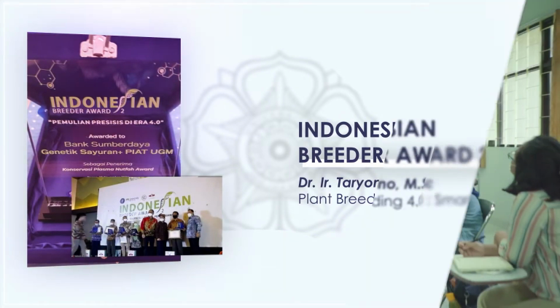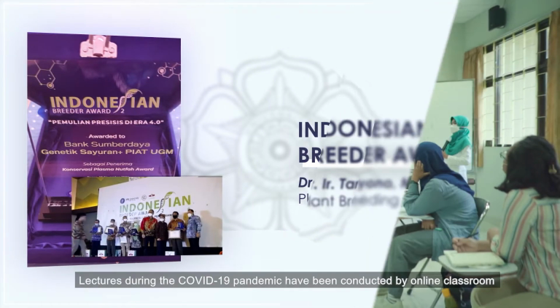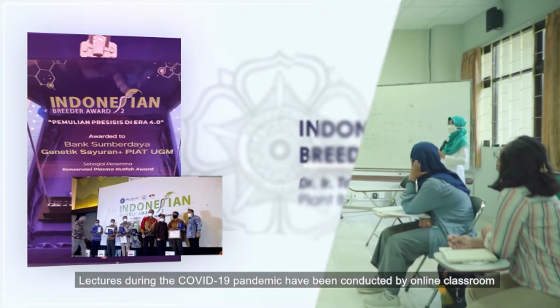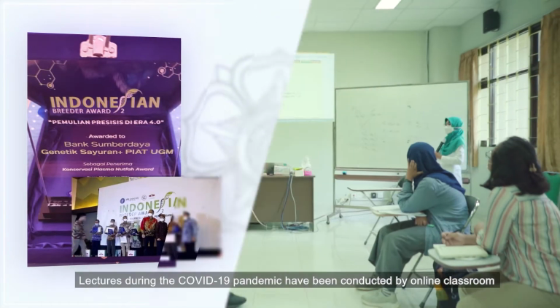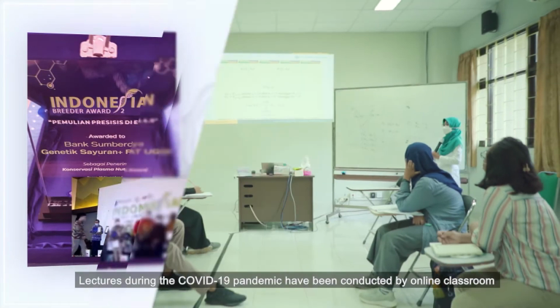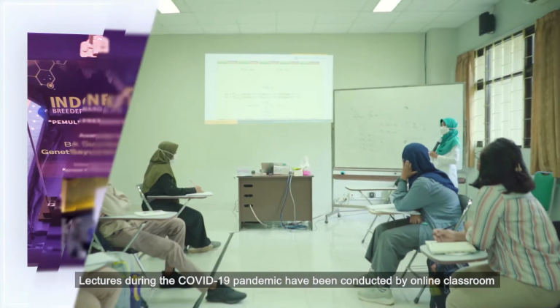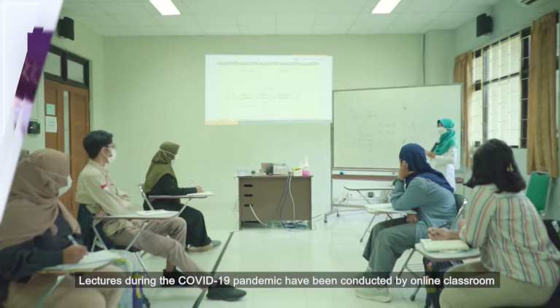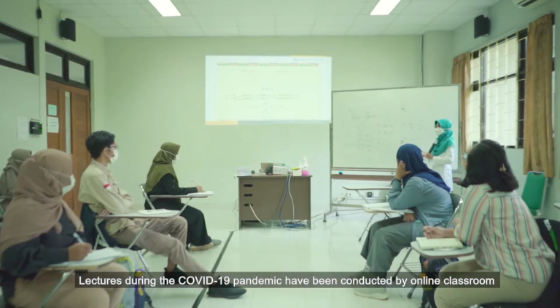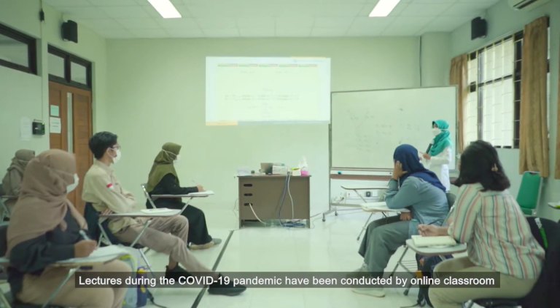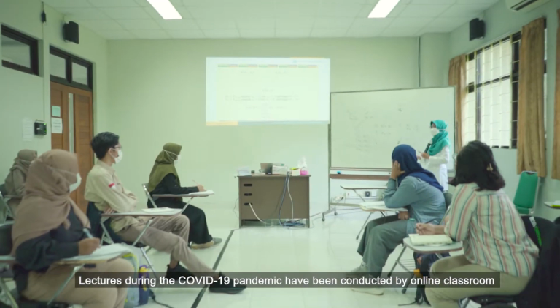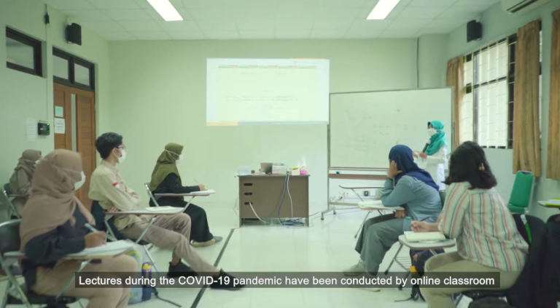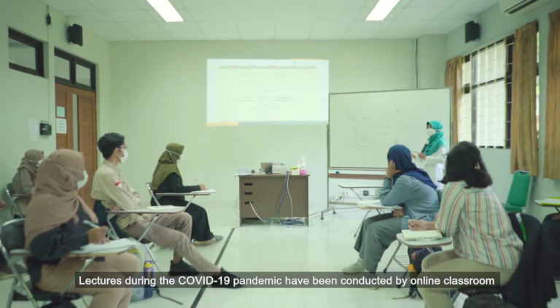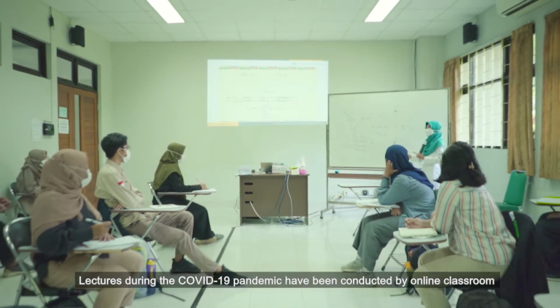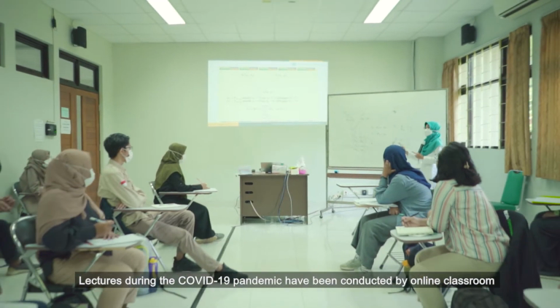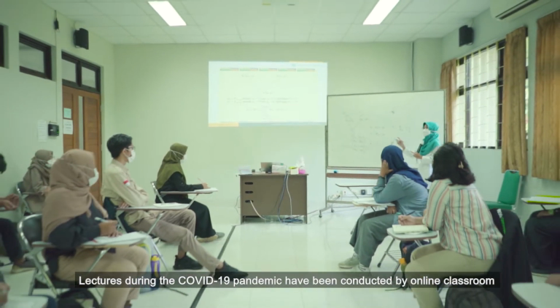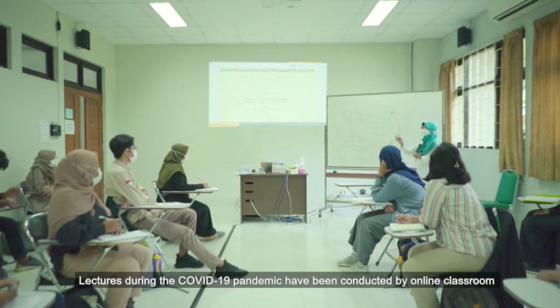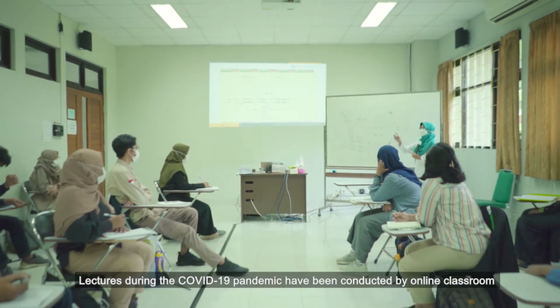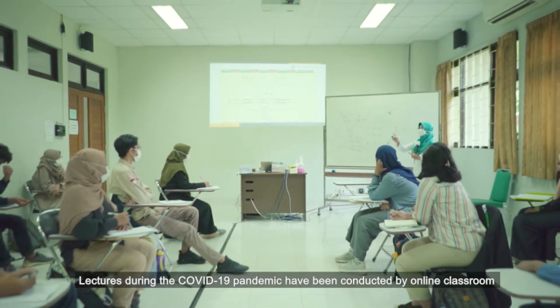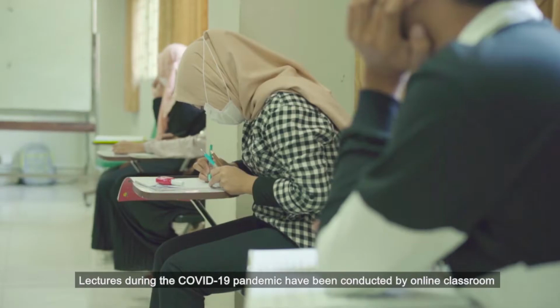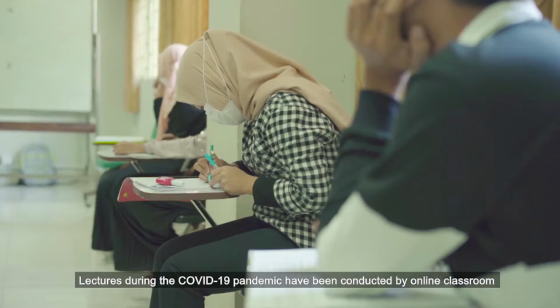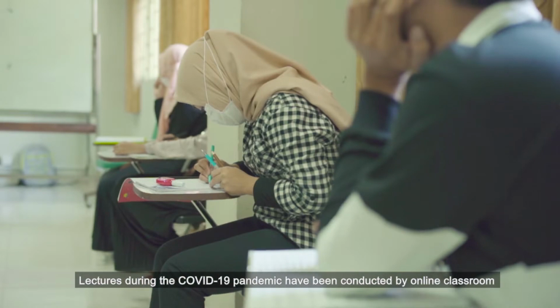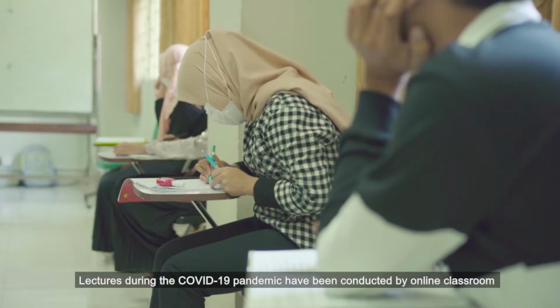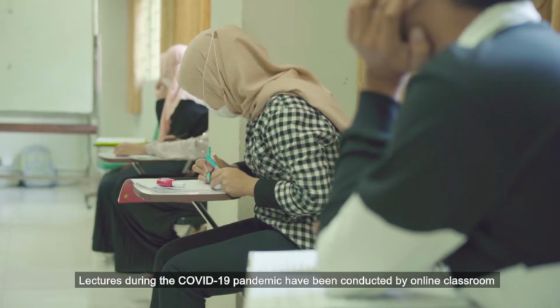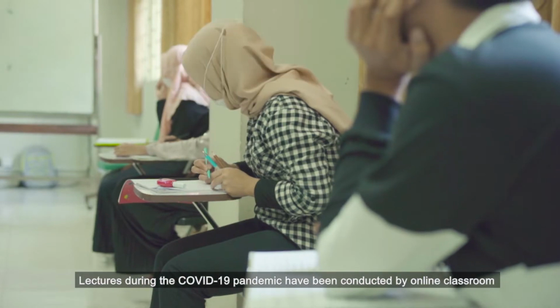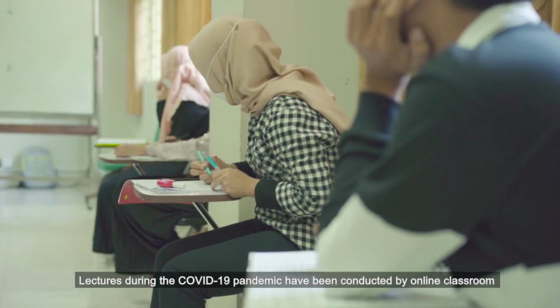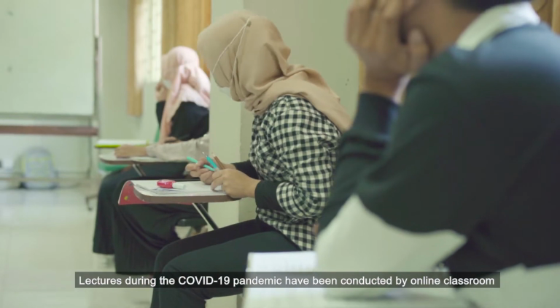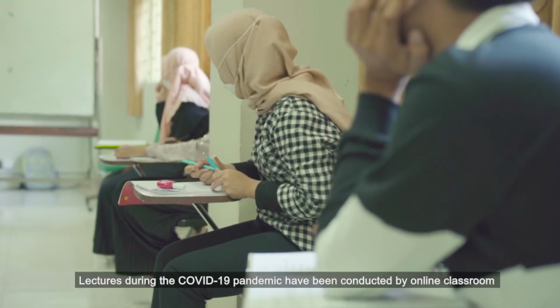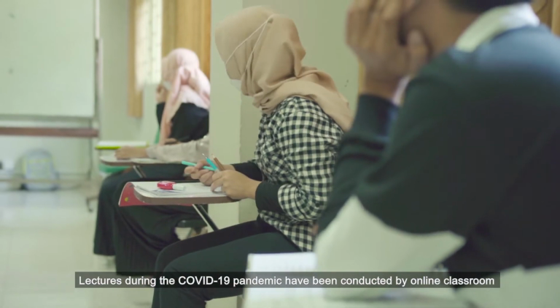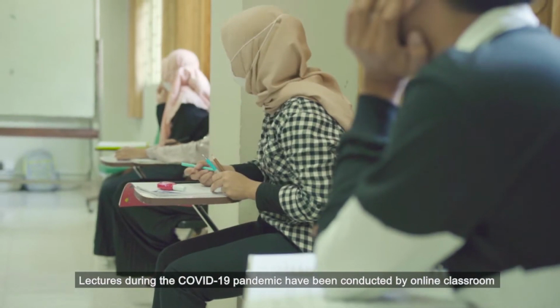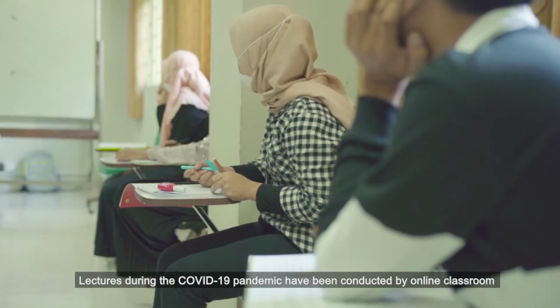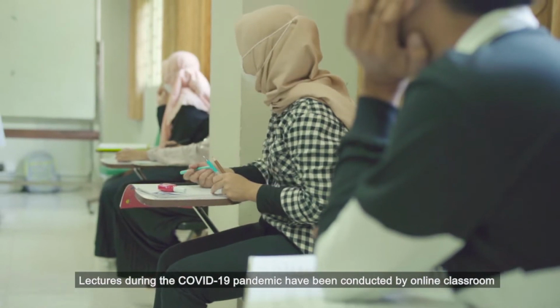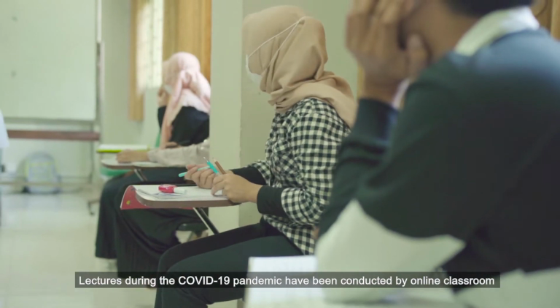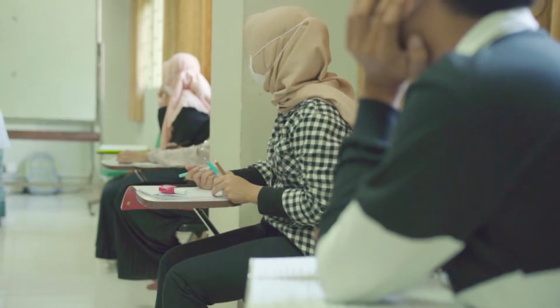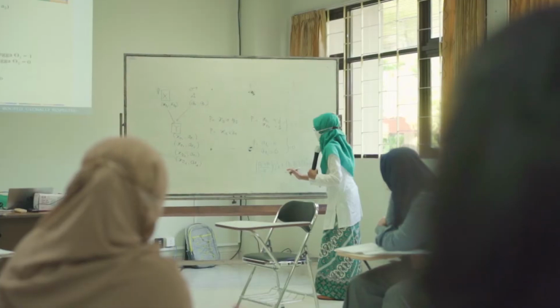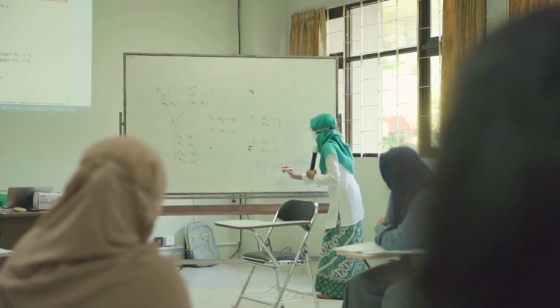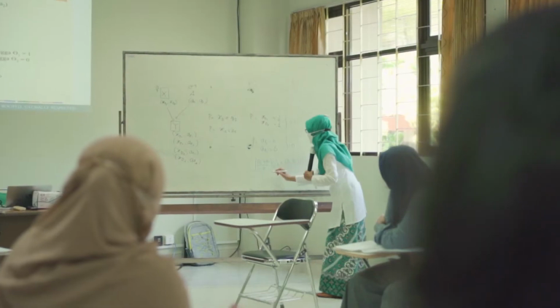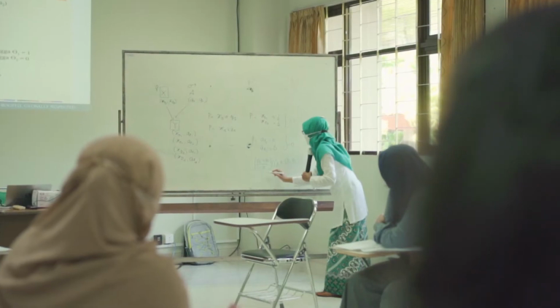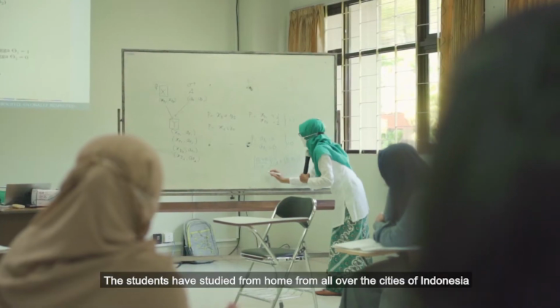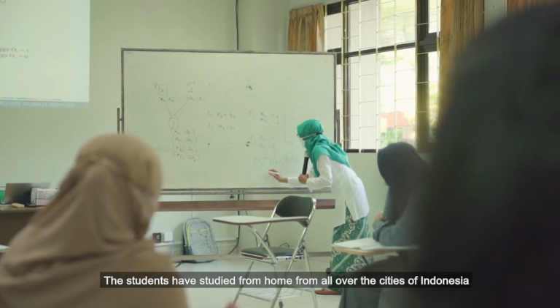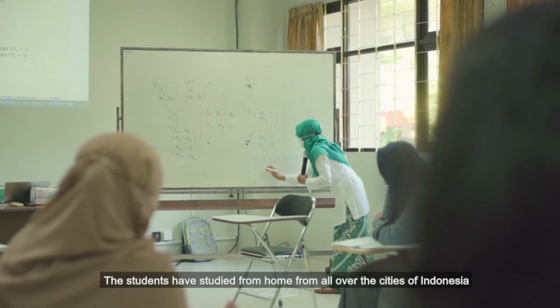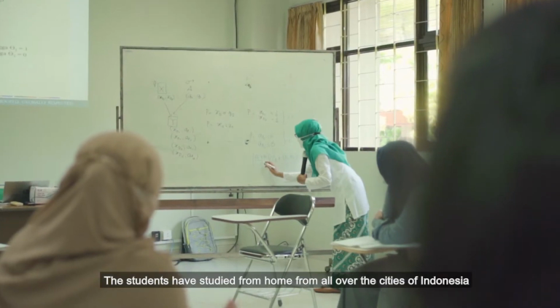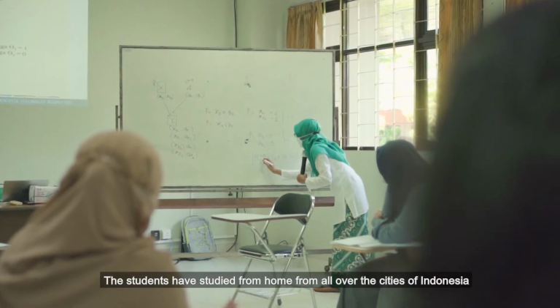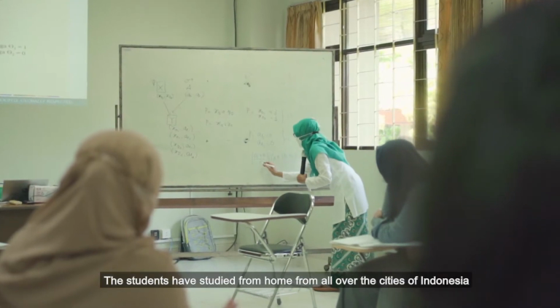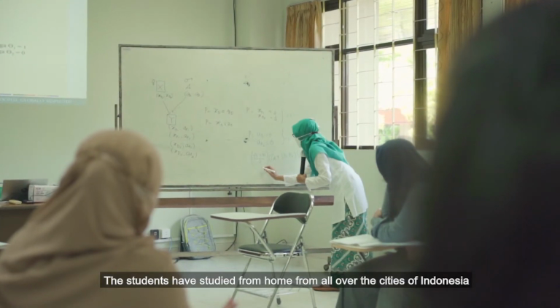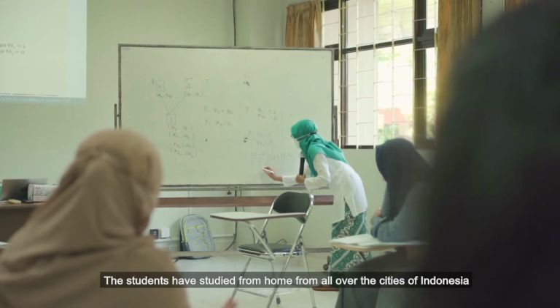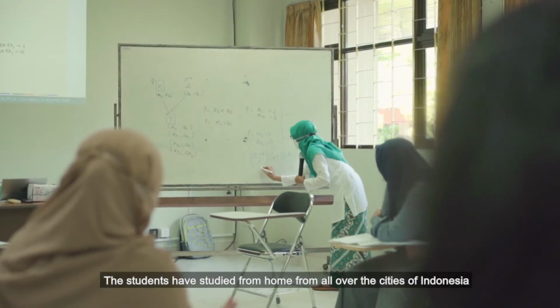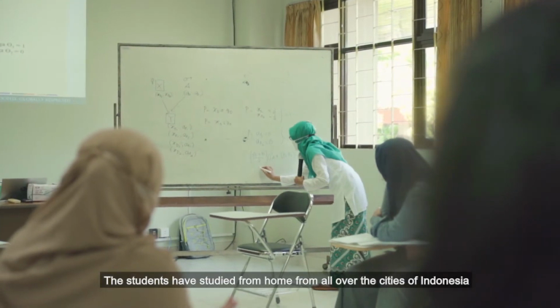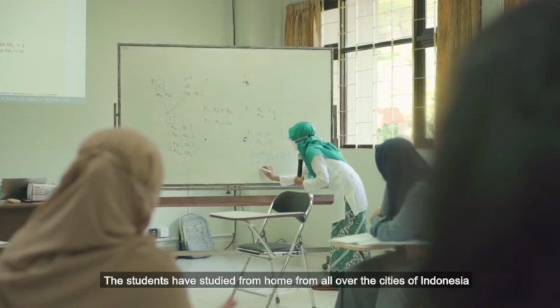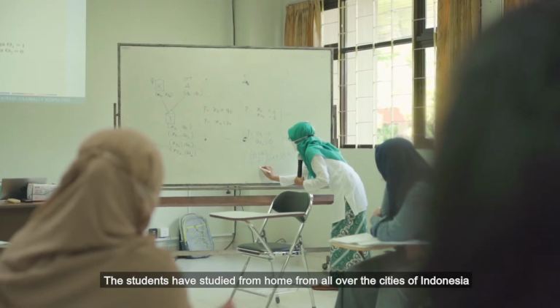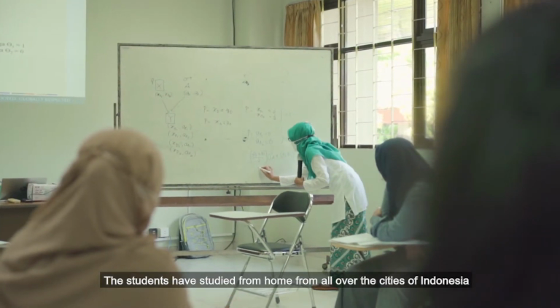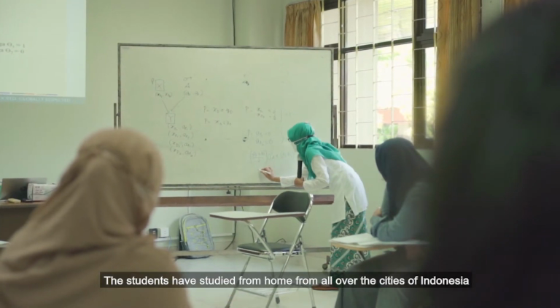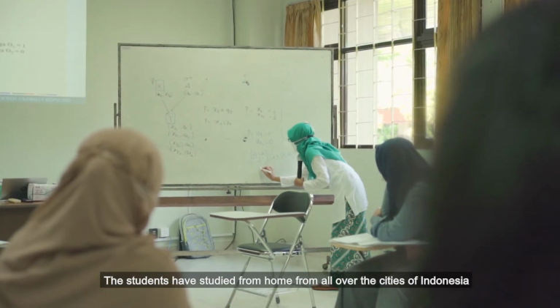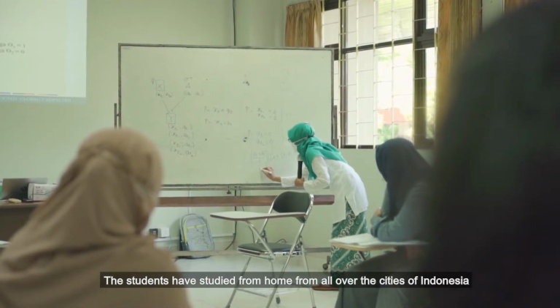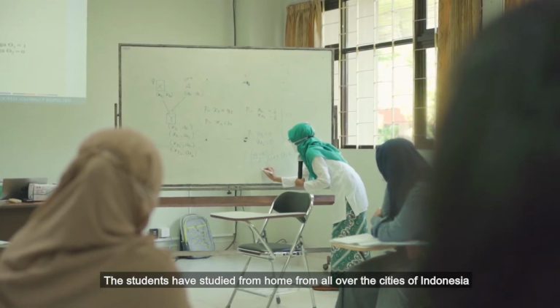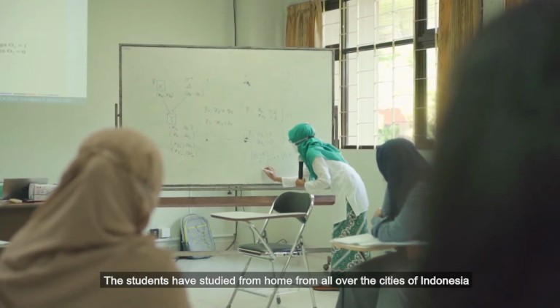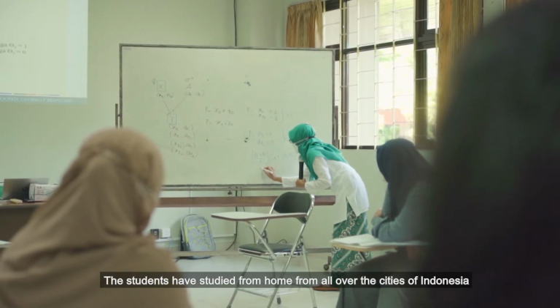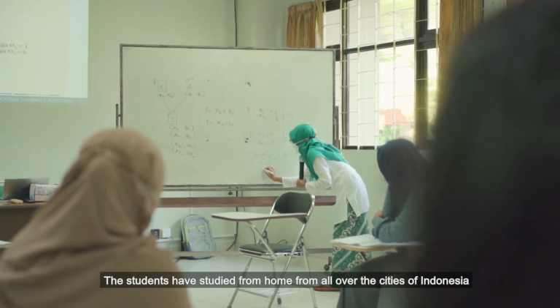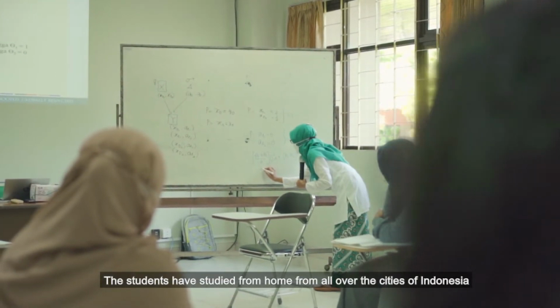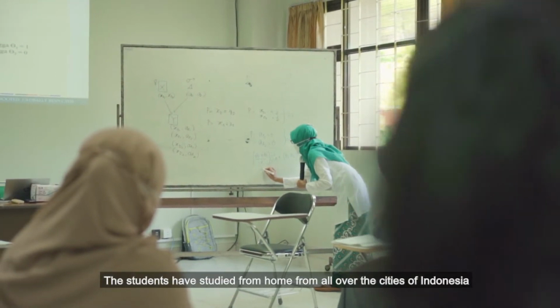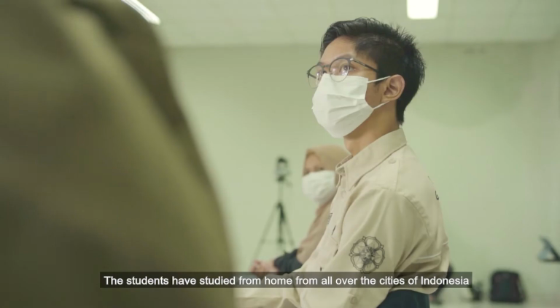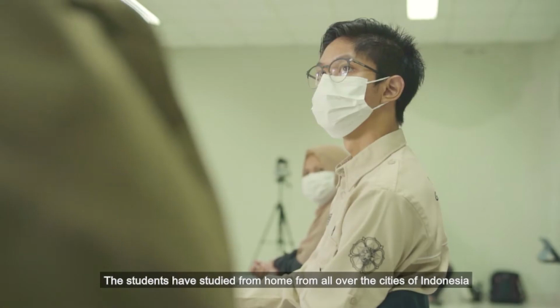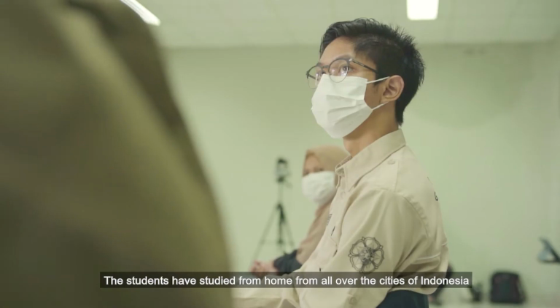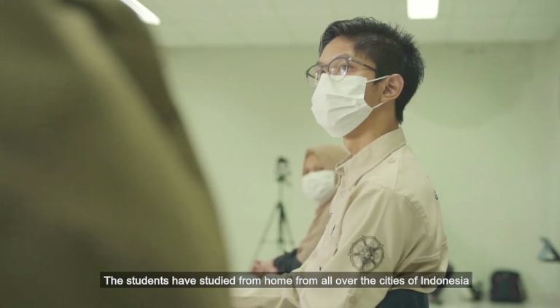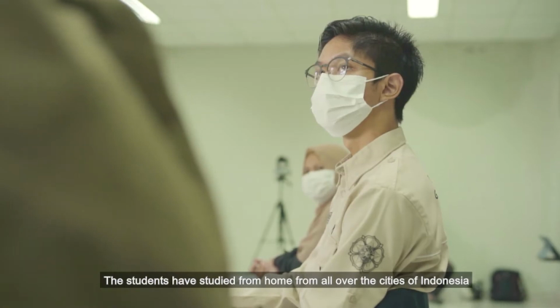Lectures during the COVID-19 pandemic have been conducted online. The students have studied from home, from all over Indonesia.